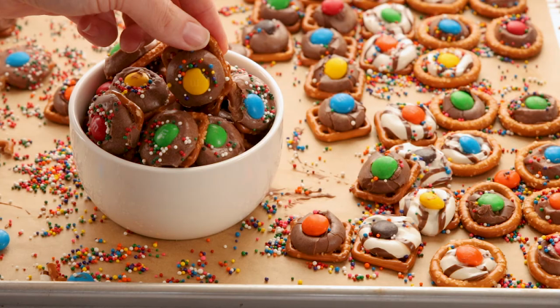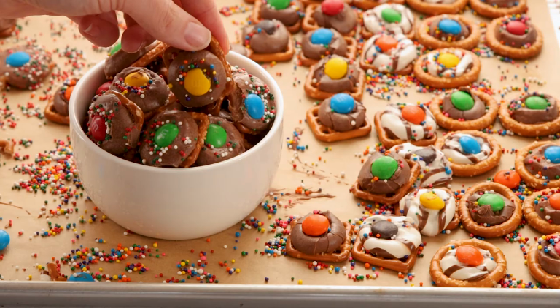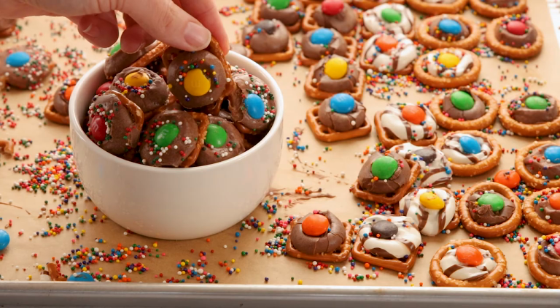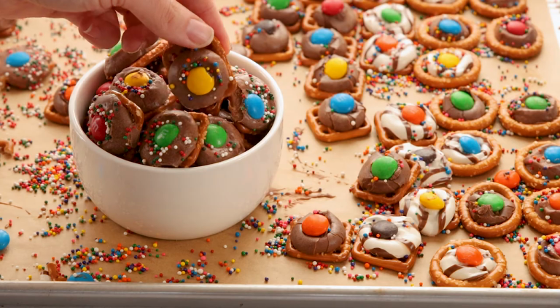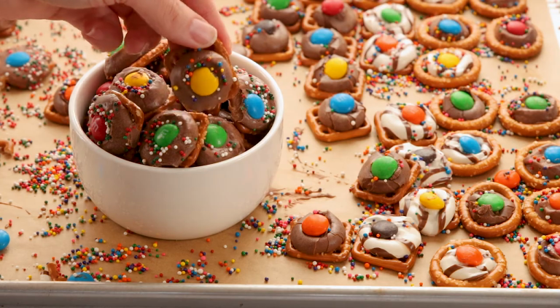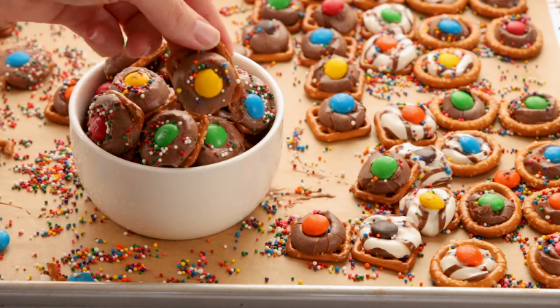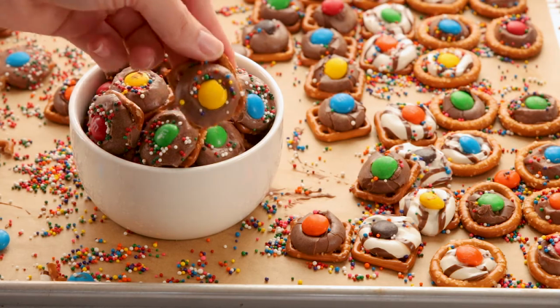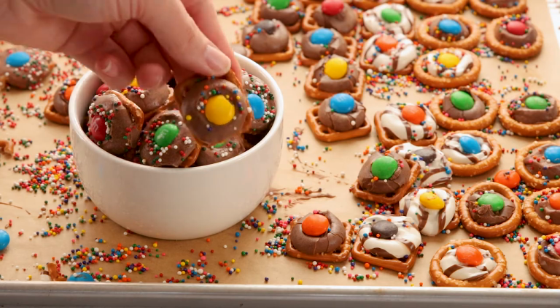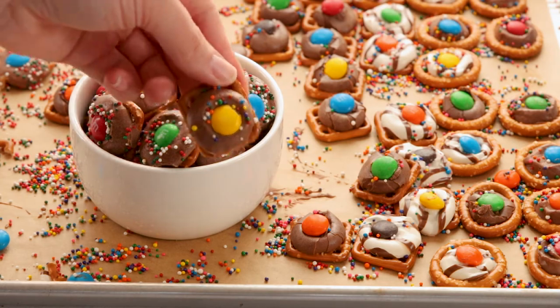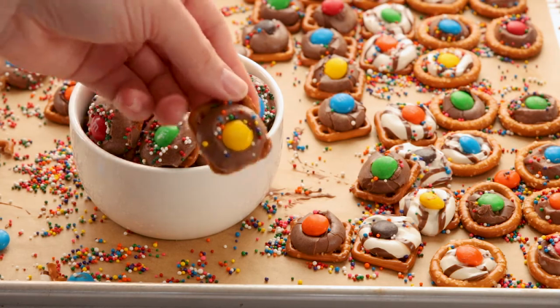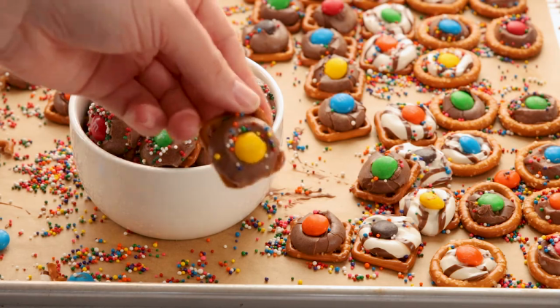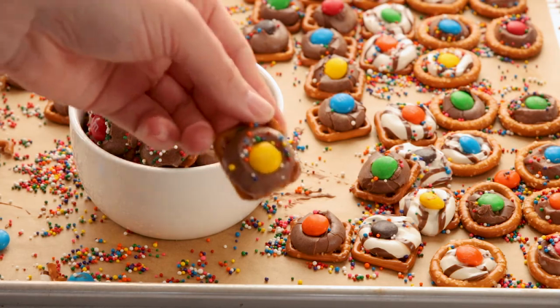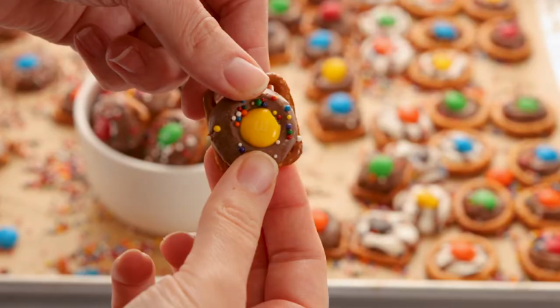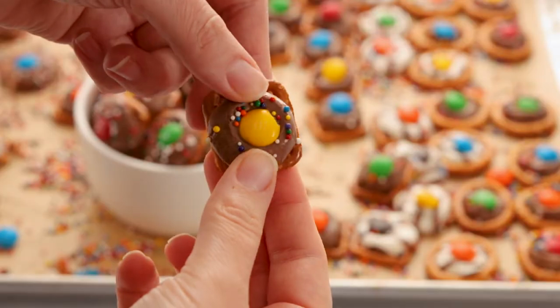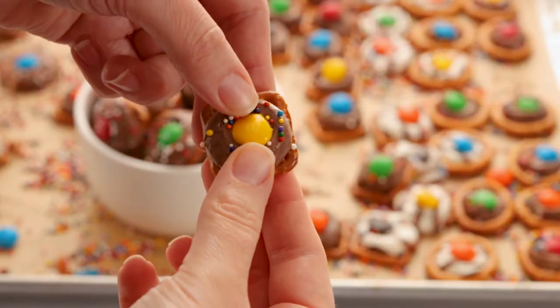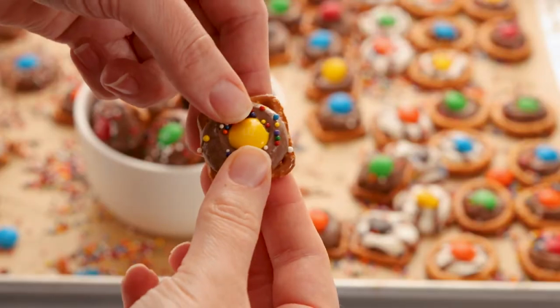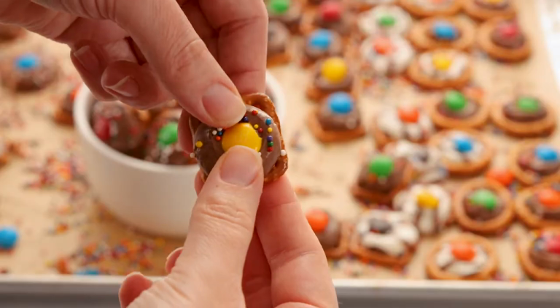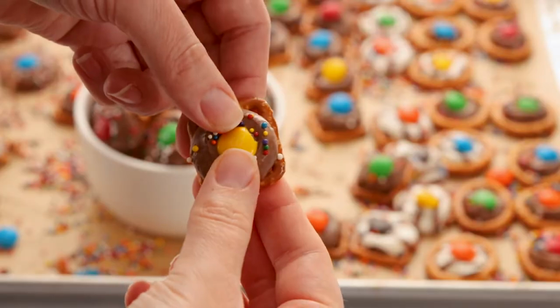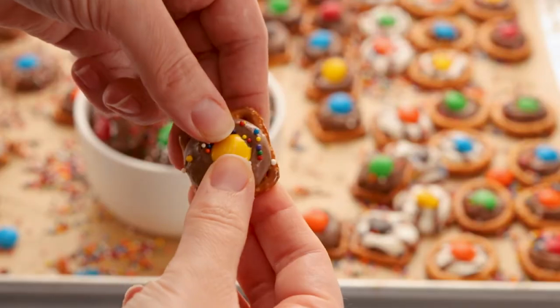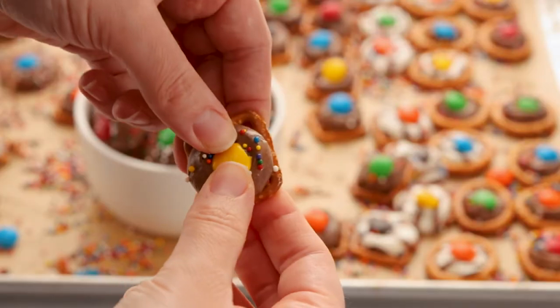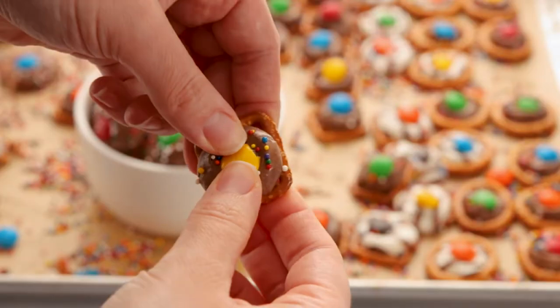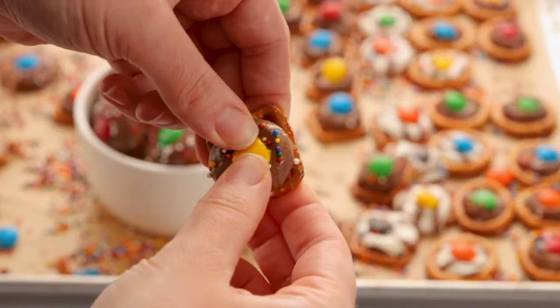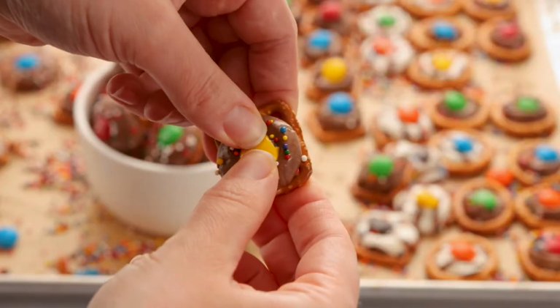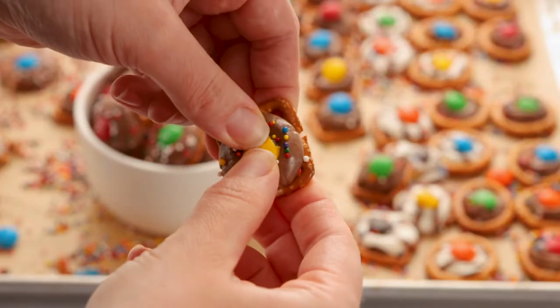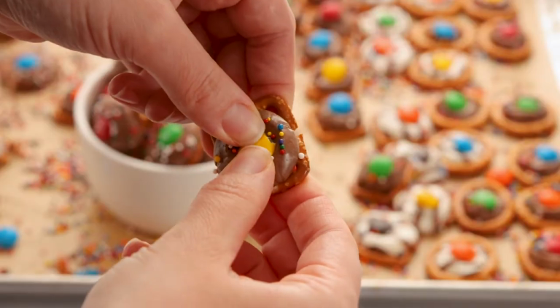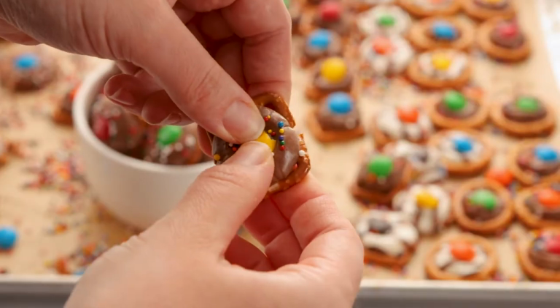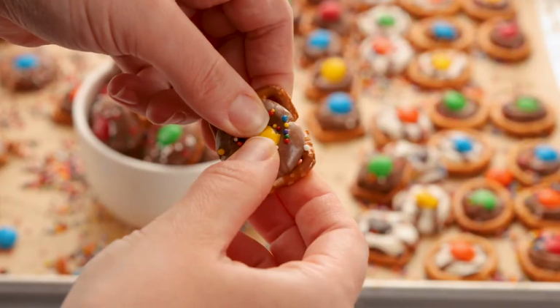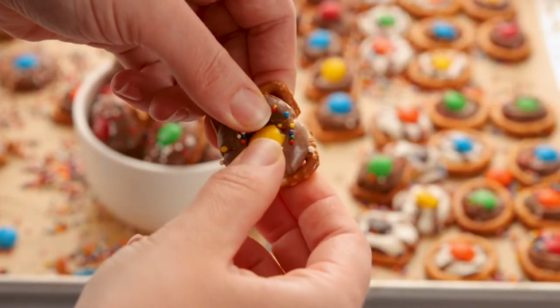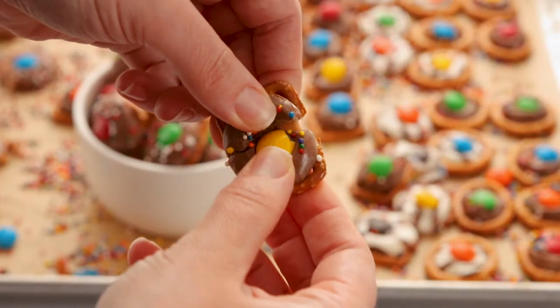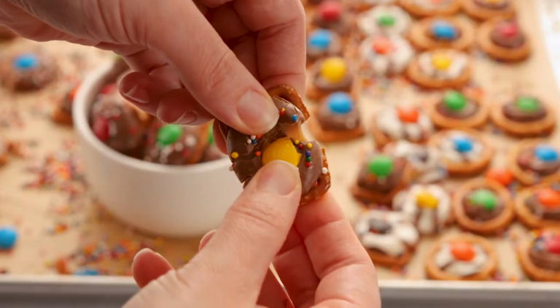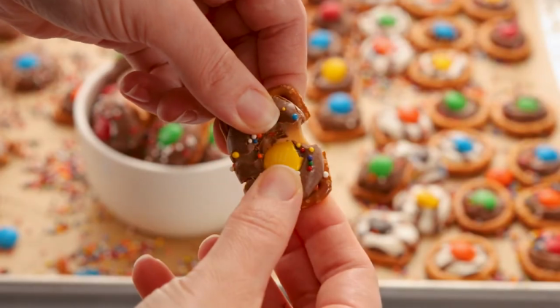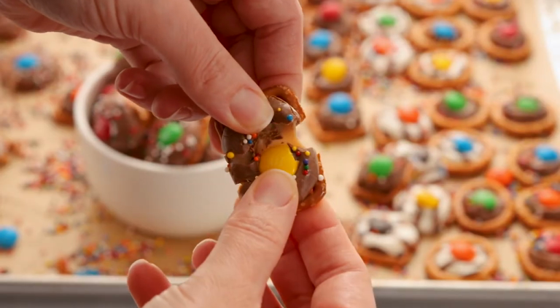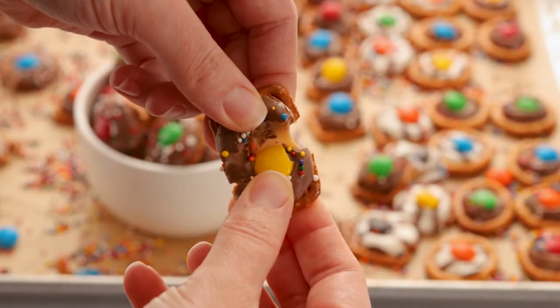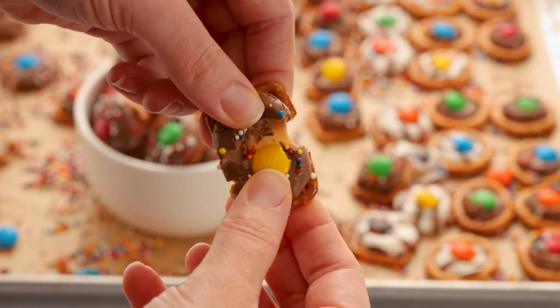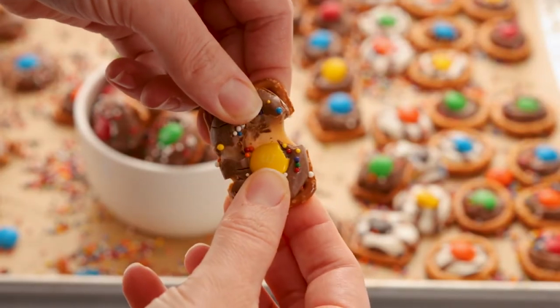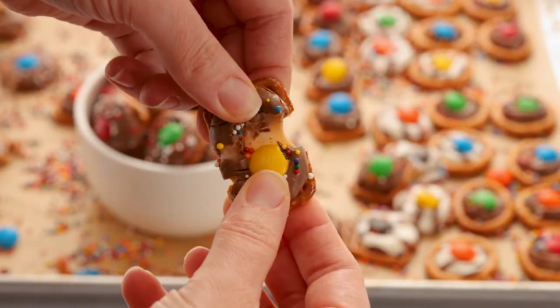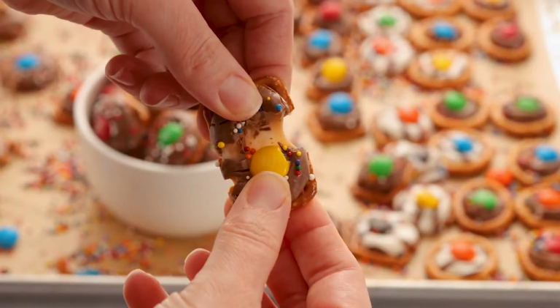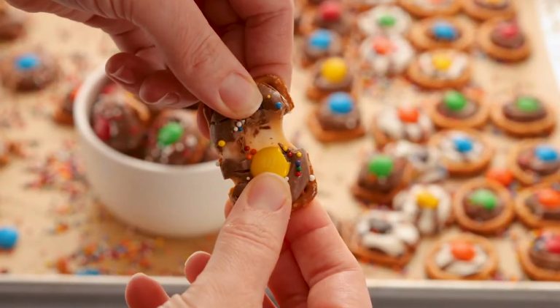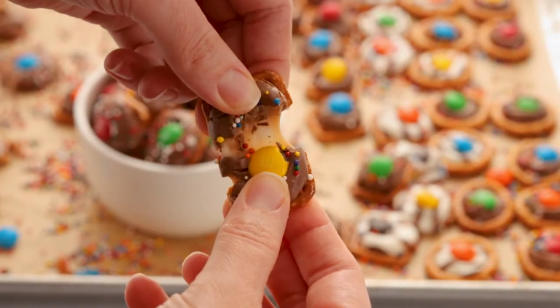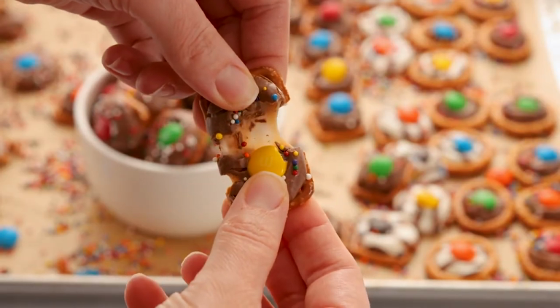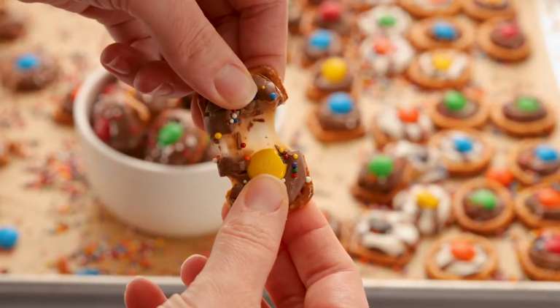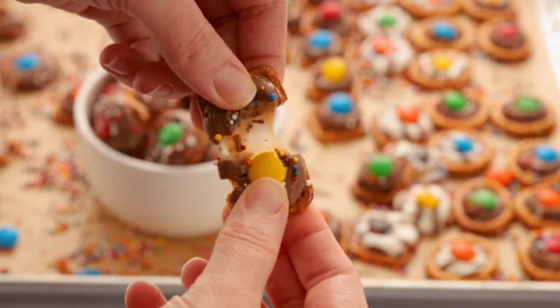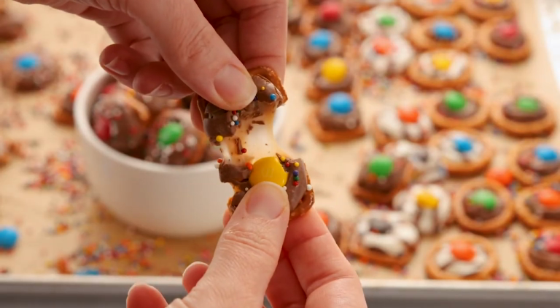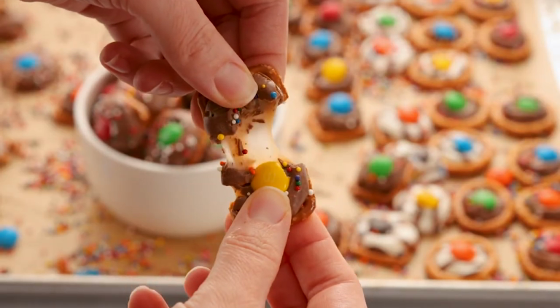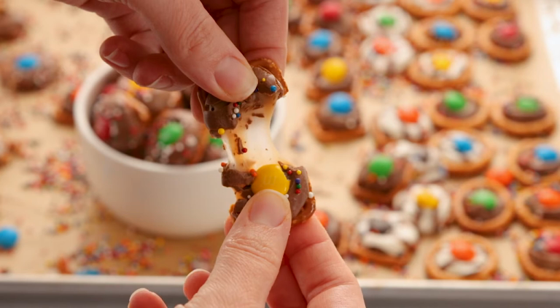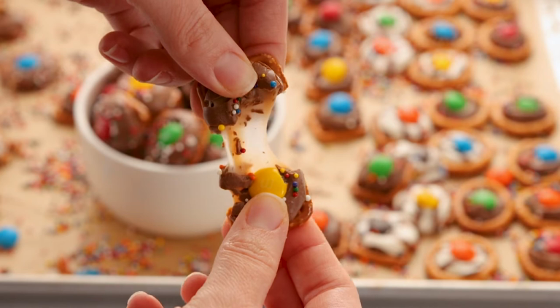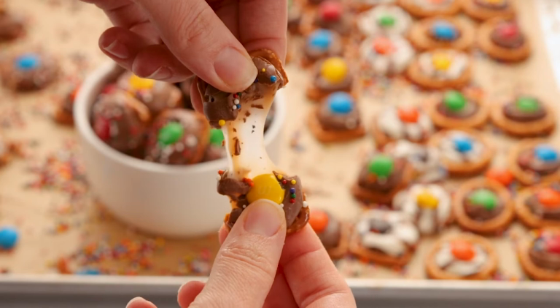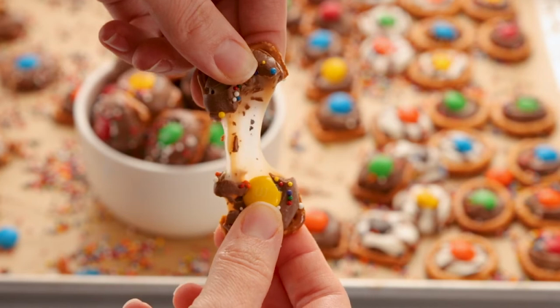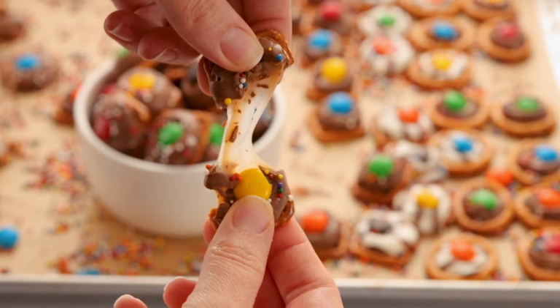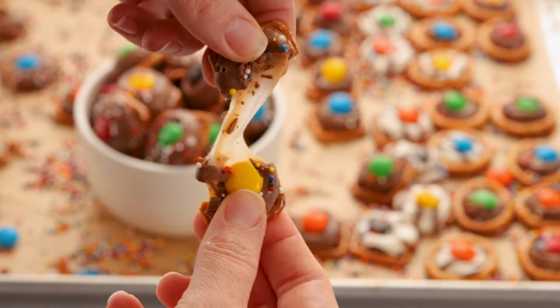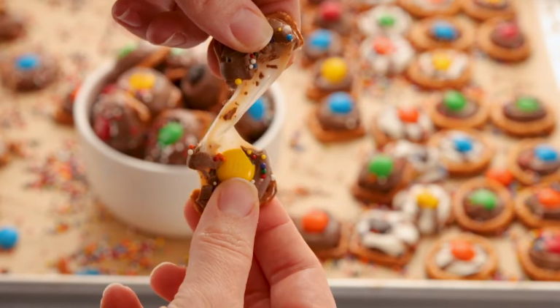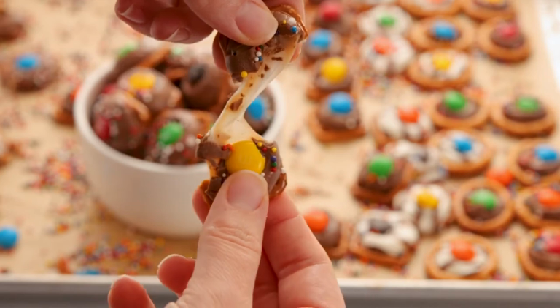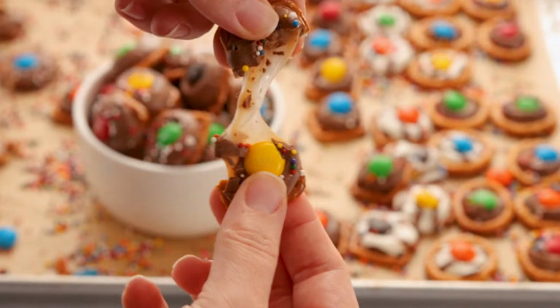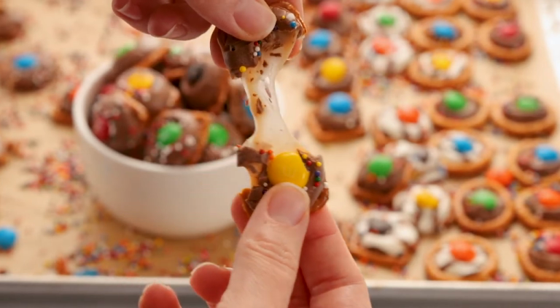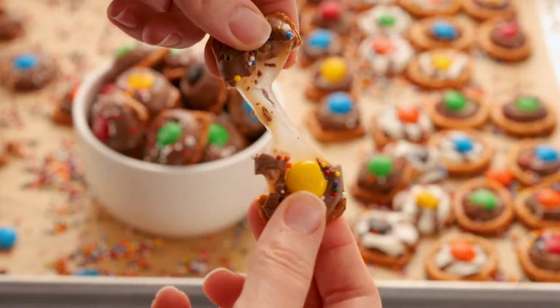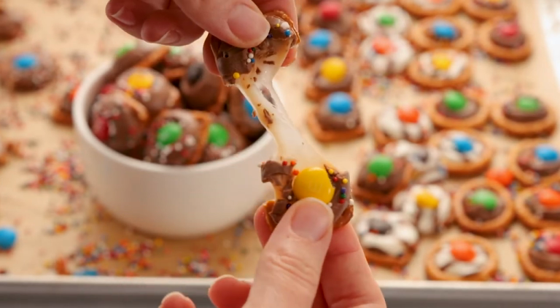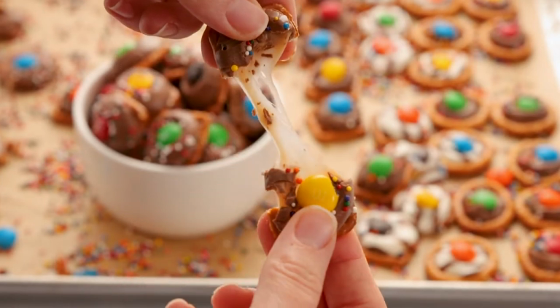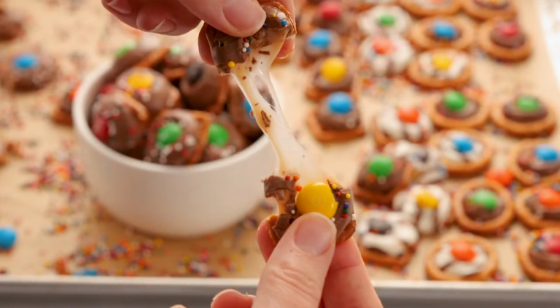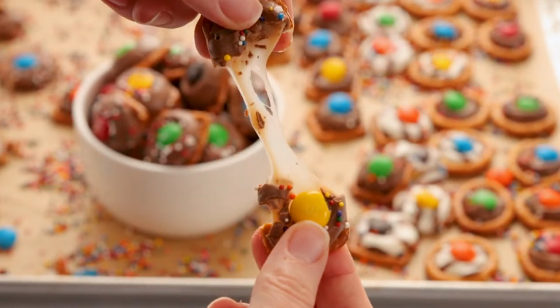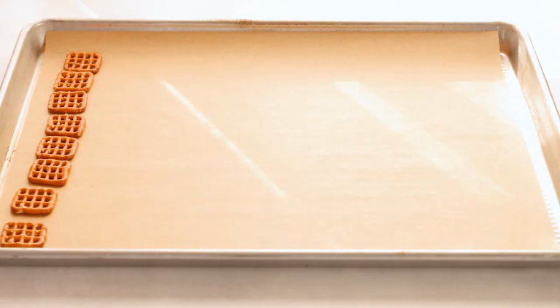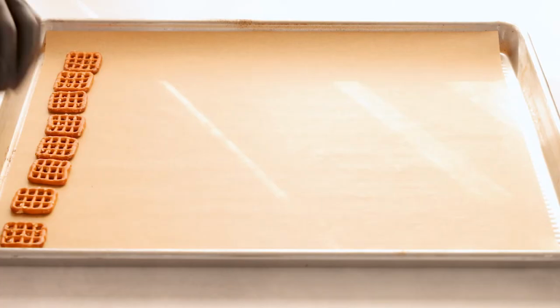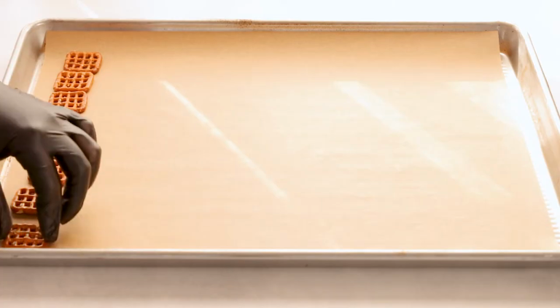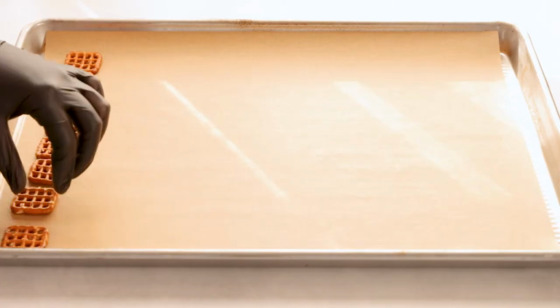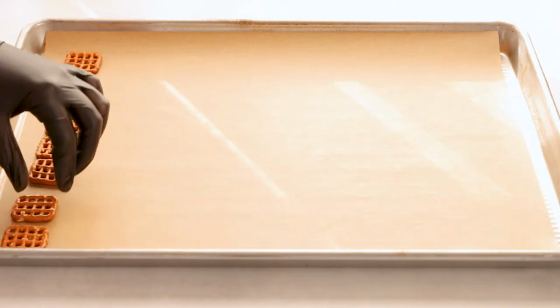Today on Courtney's Sweets we're making Rolo pretzels. These are so good and perfect for any occasion. They are so easy to make. Let's get started.